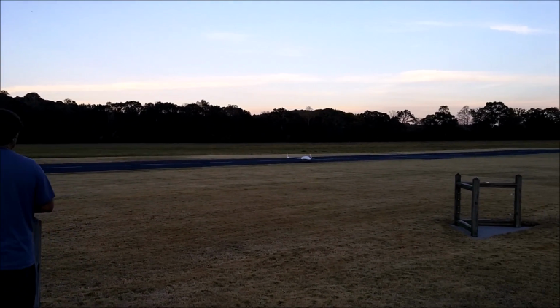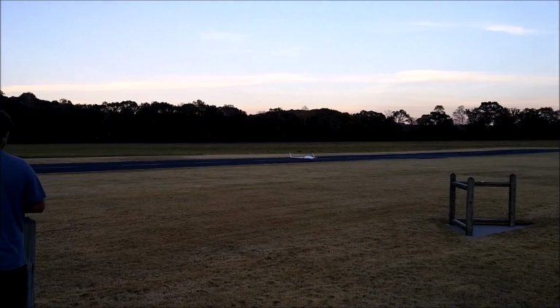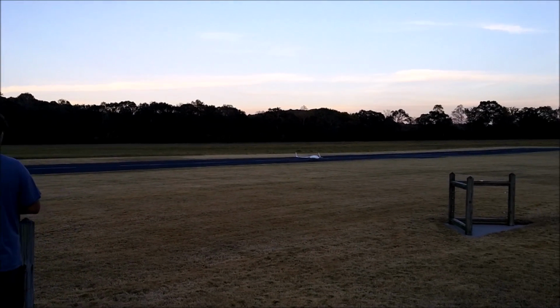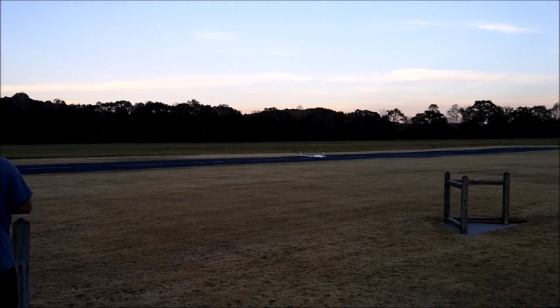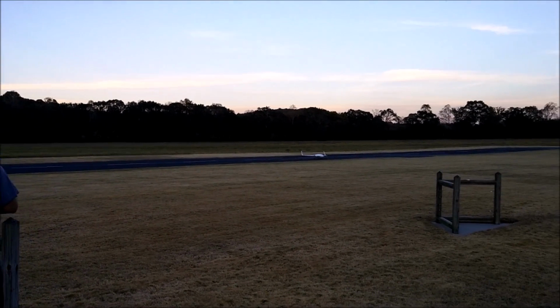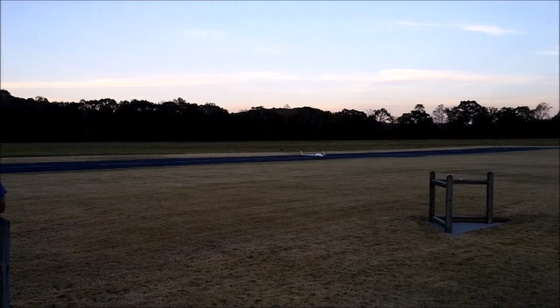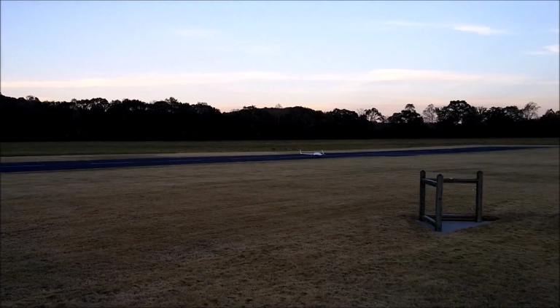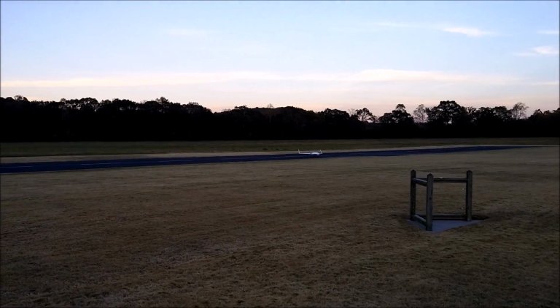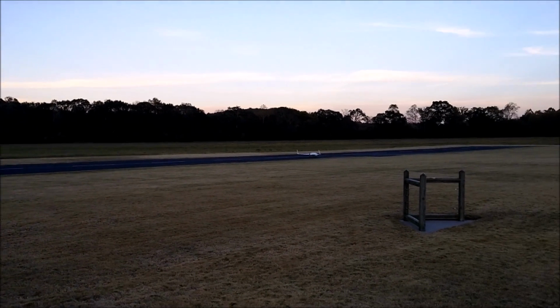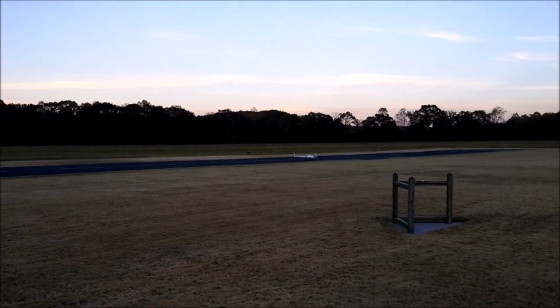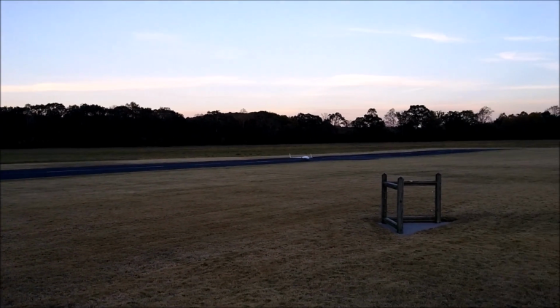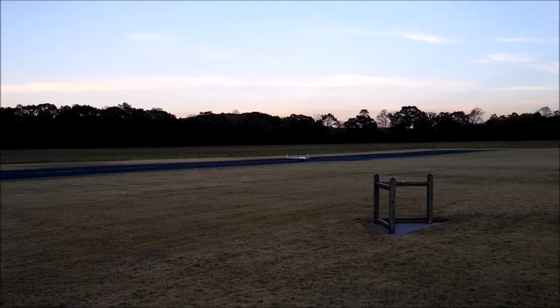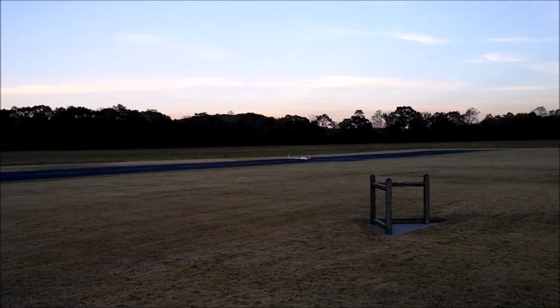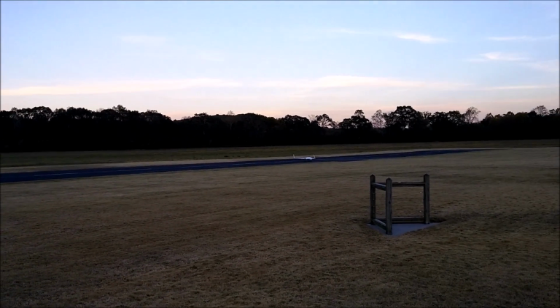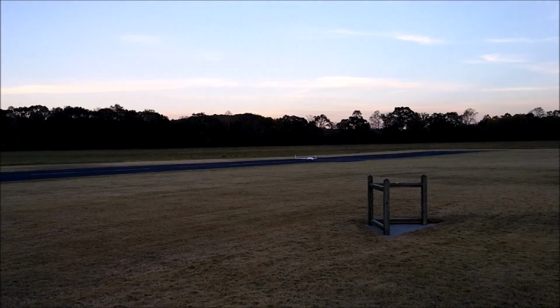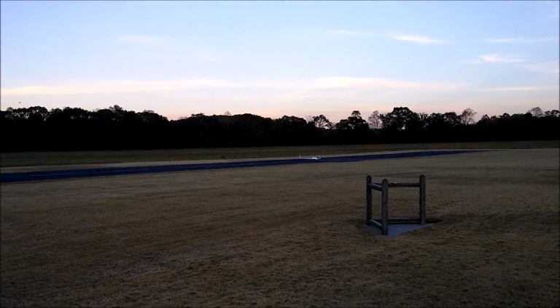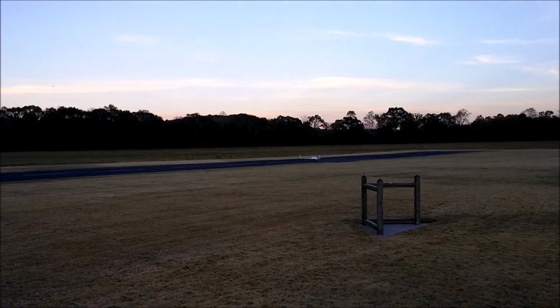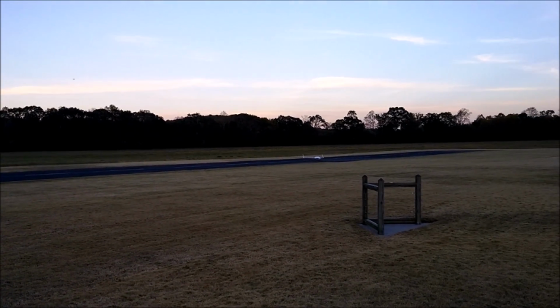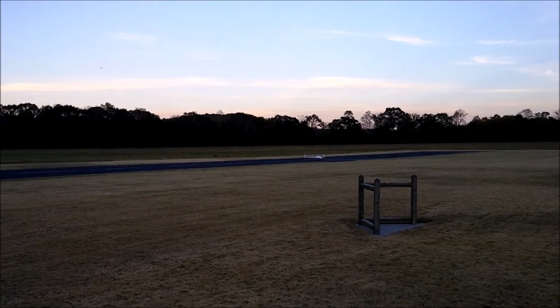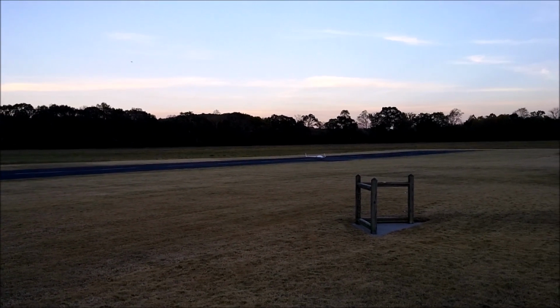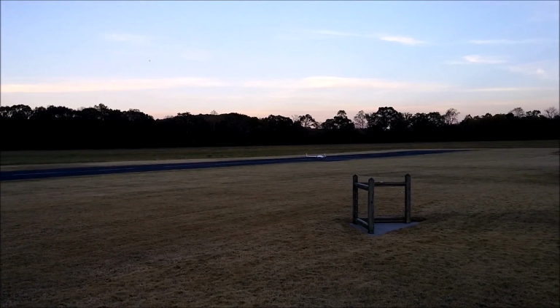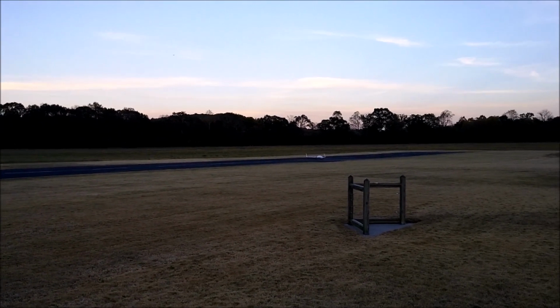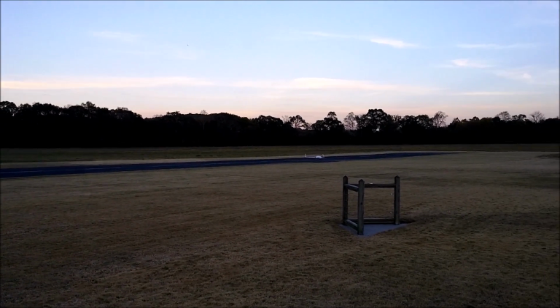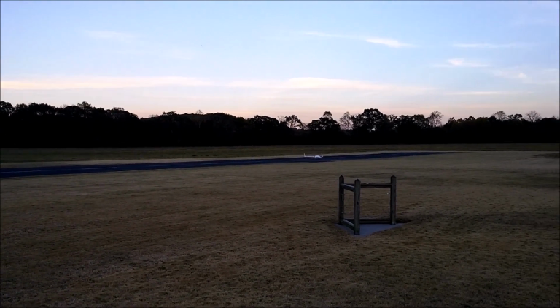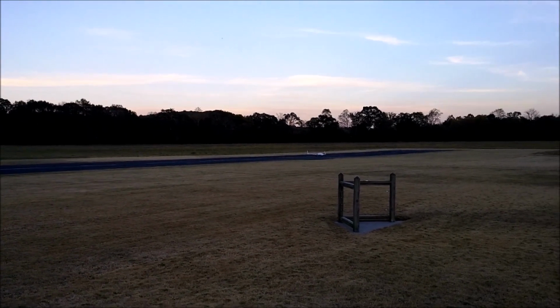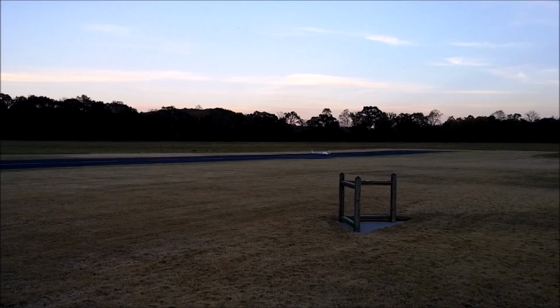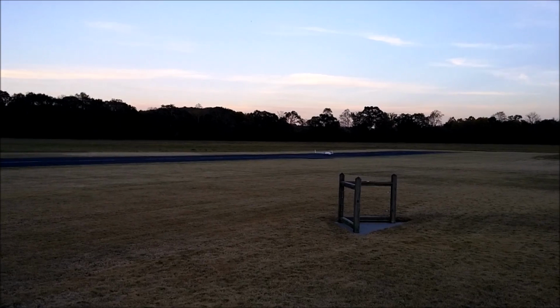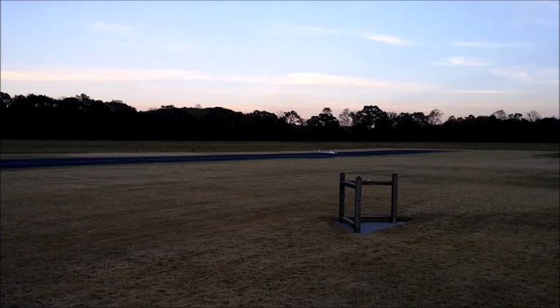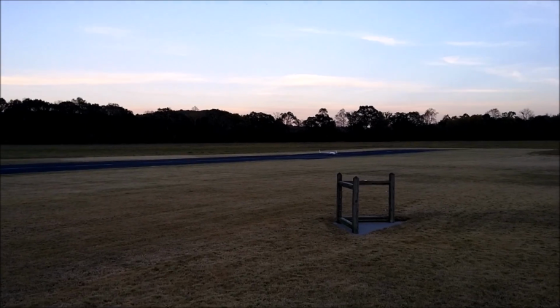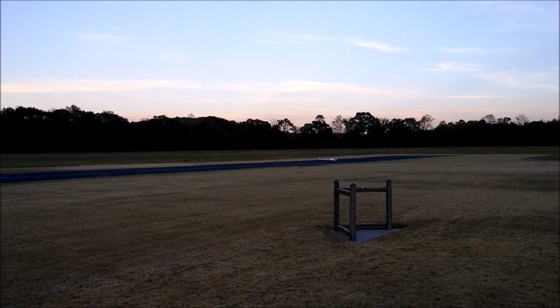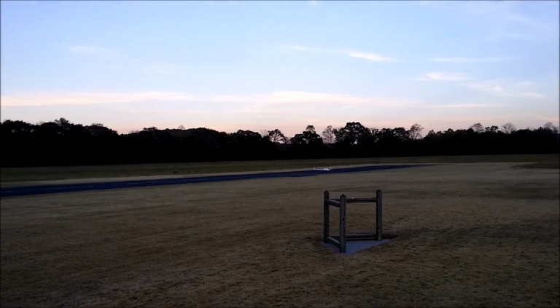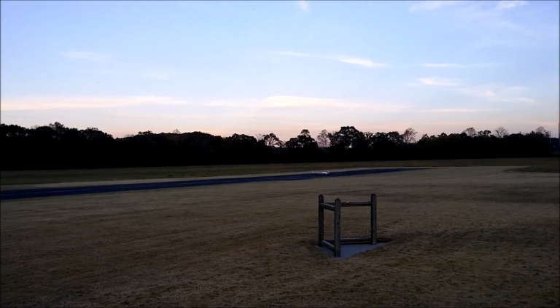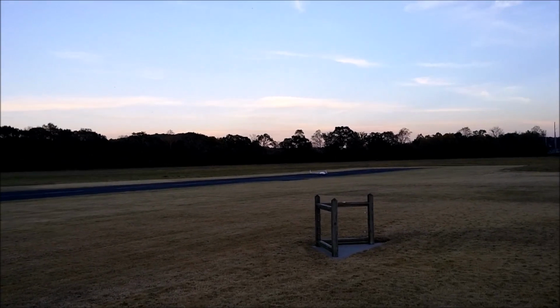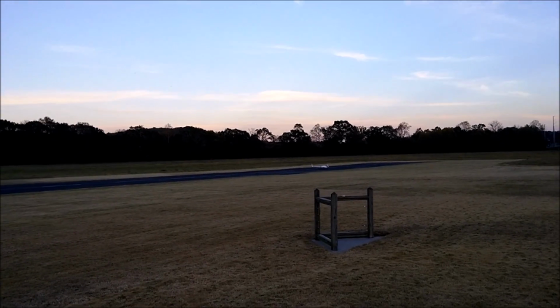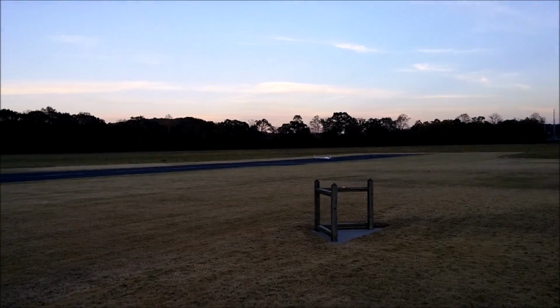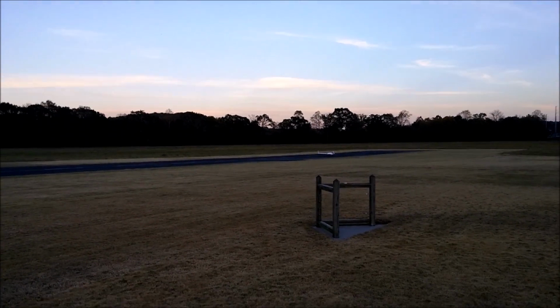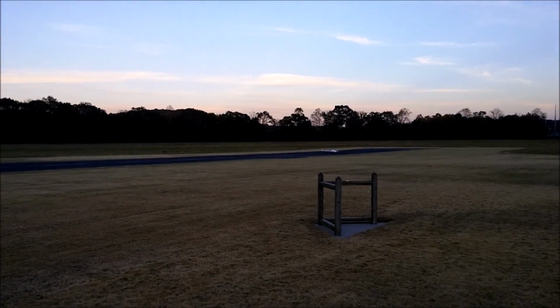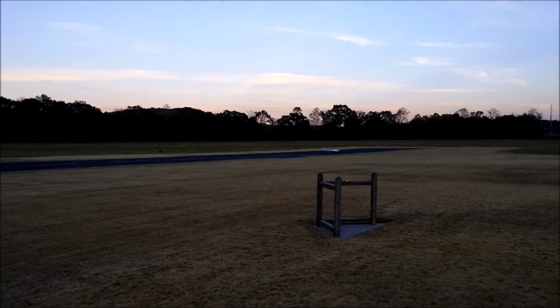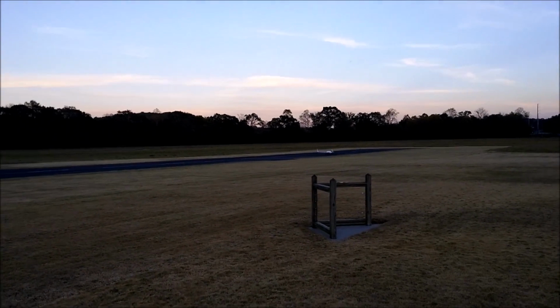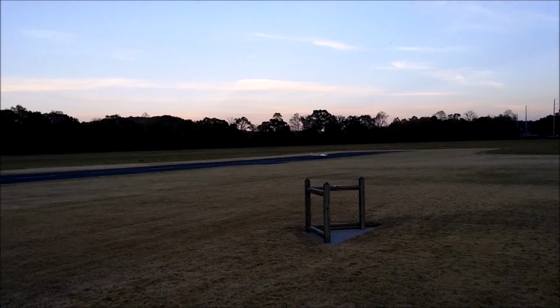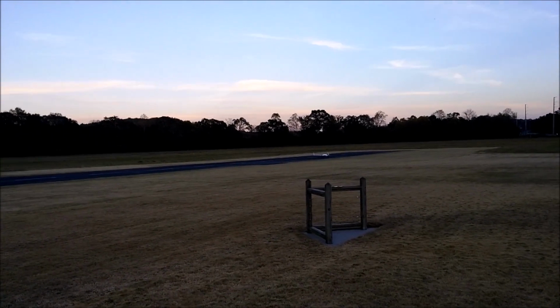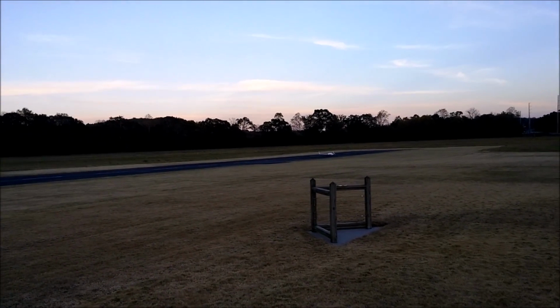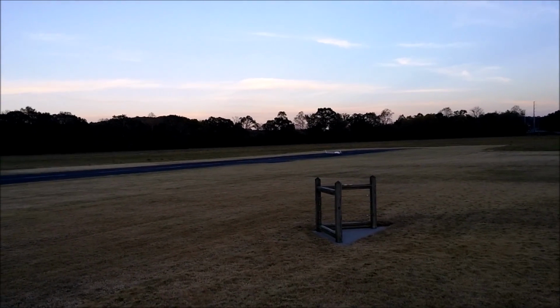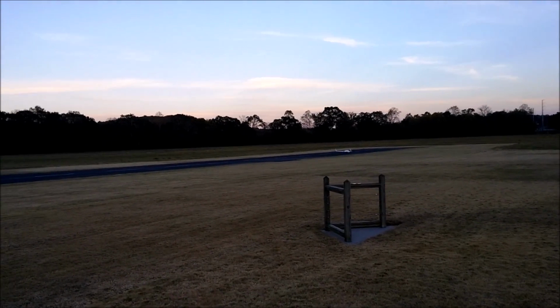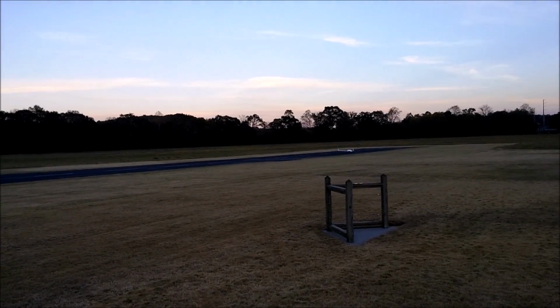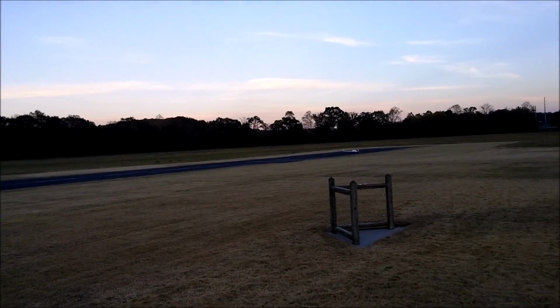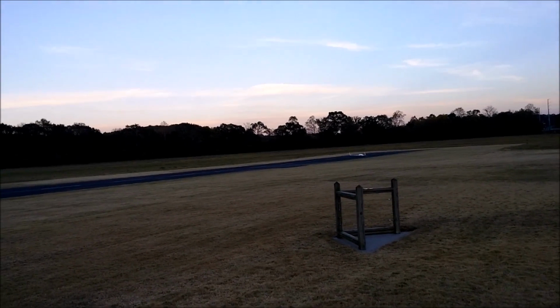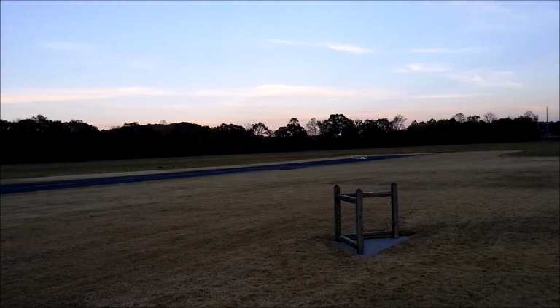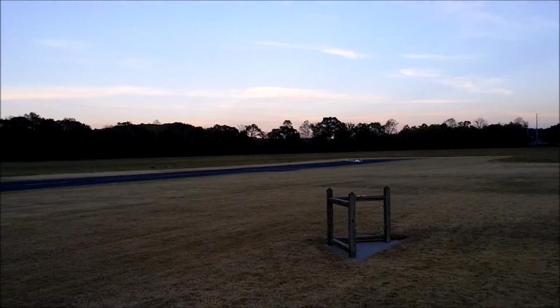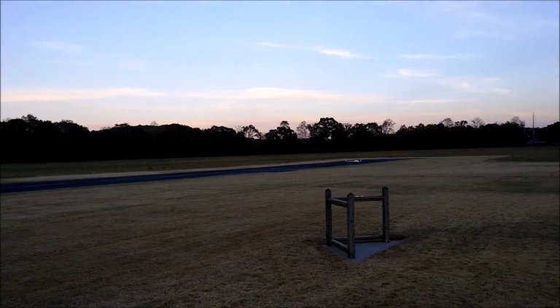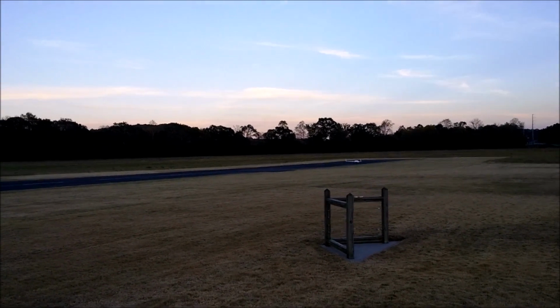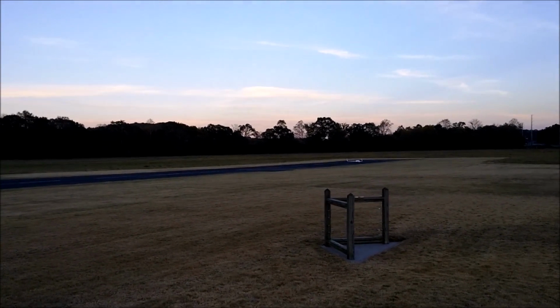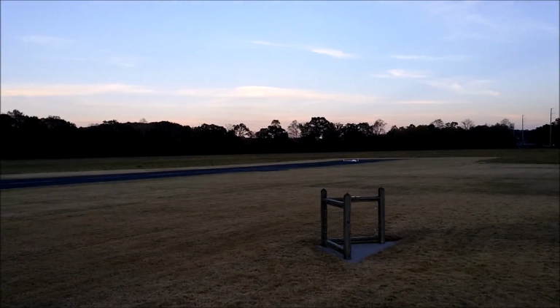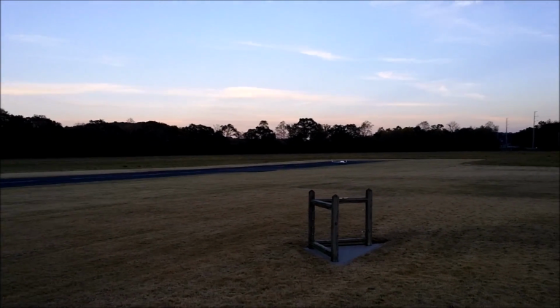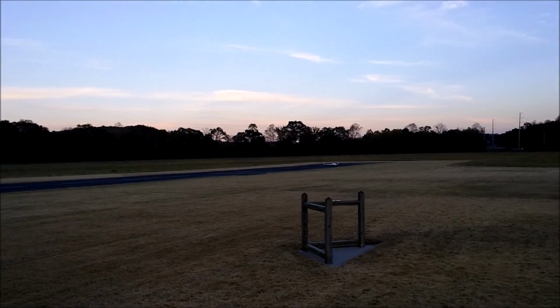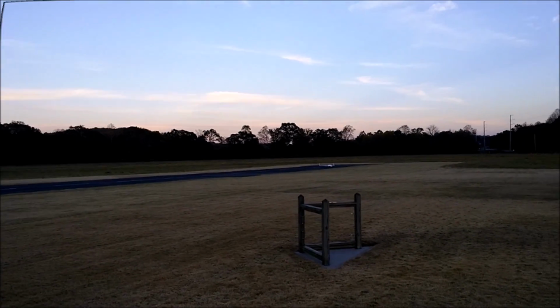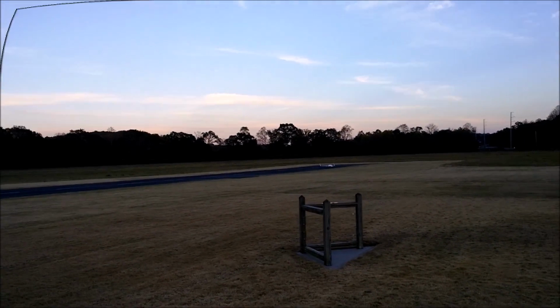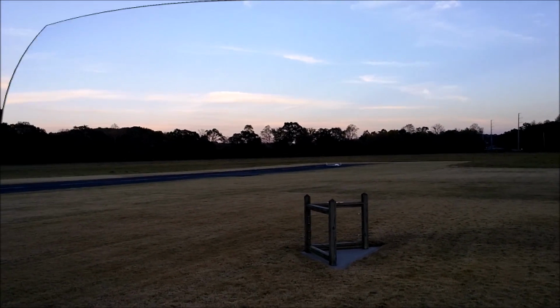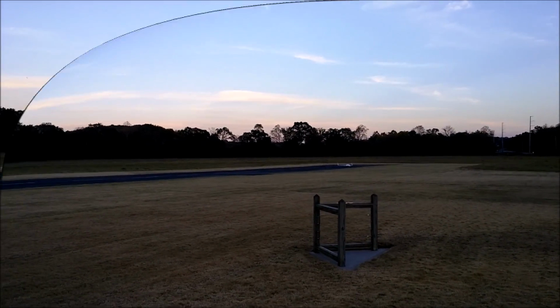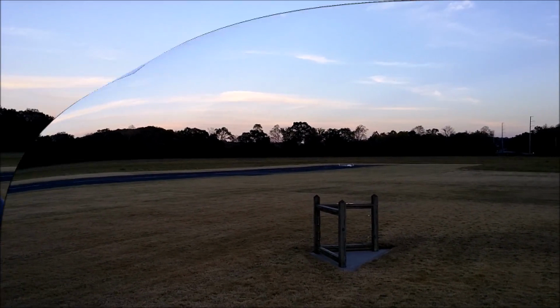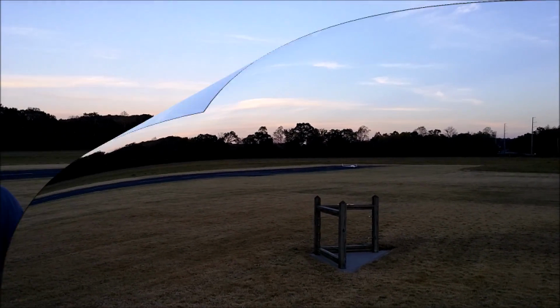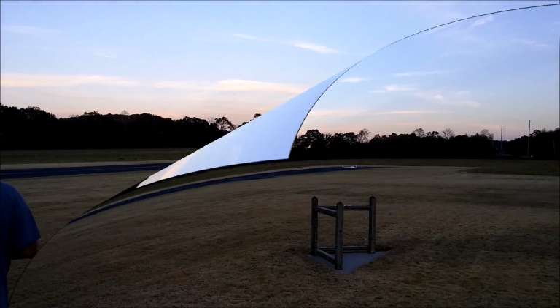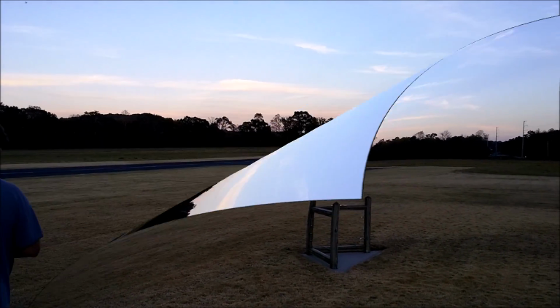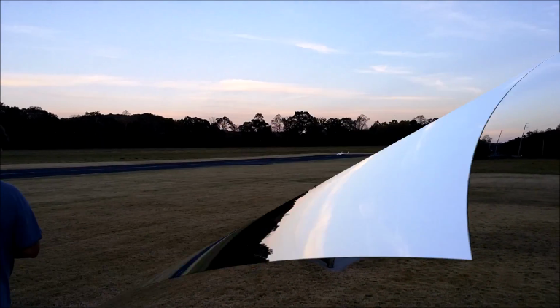How does it feel in the yaw? It's fine — I'm tracking. Like I said, tracking off.